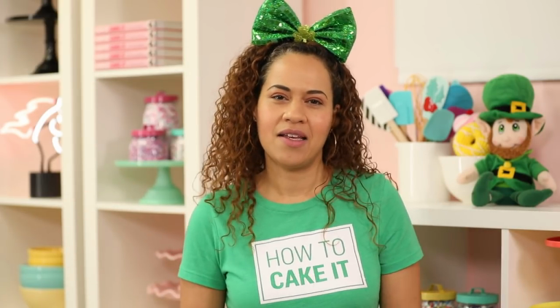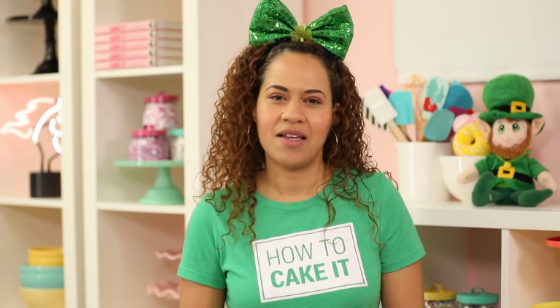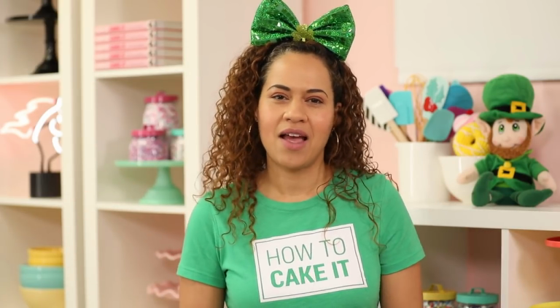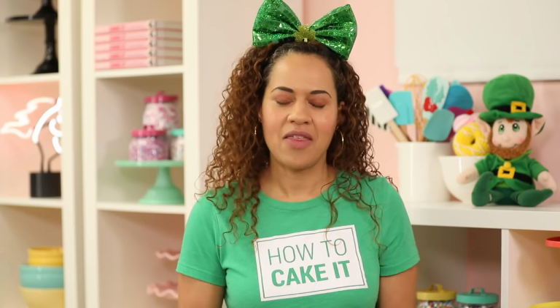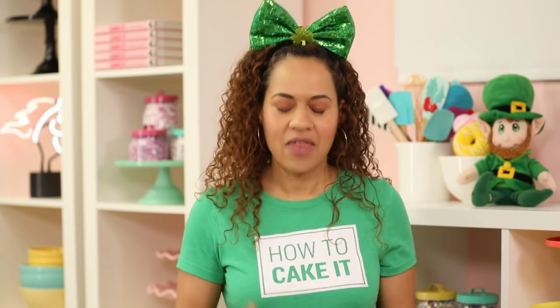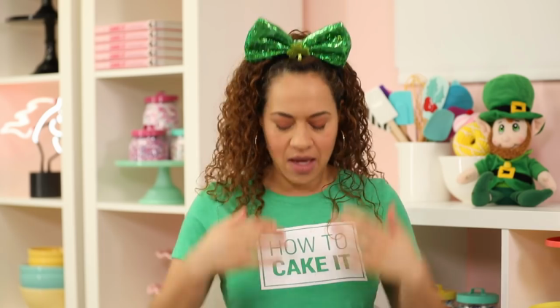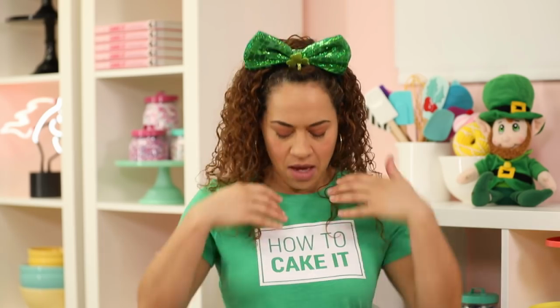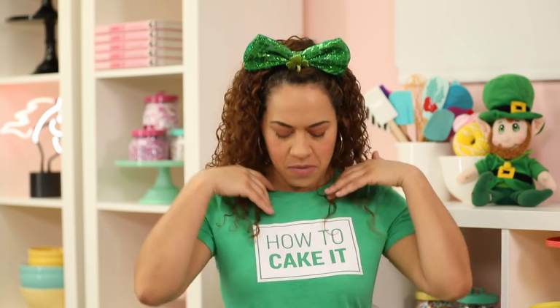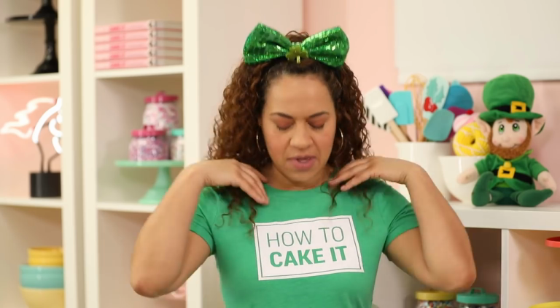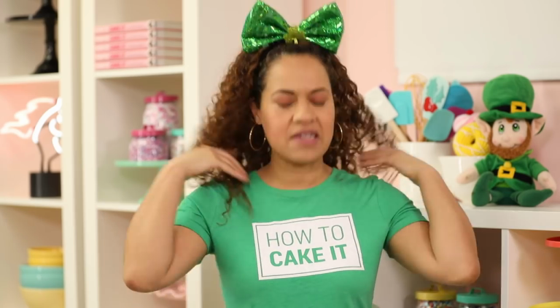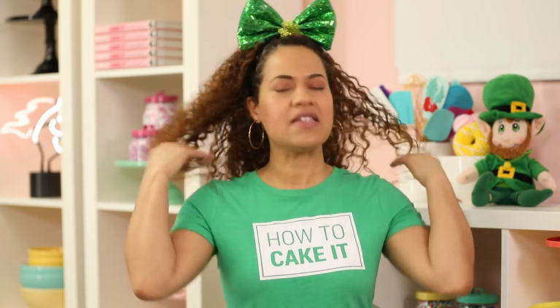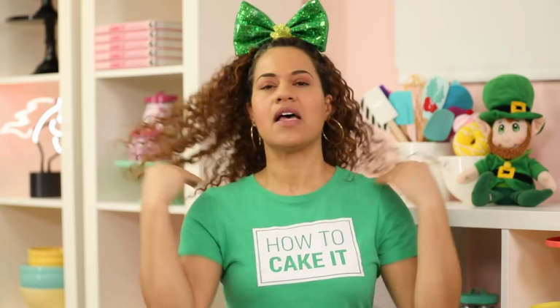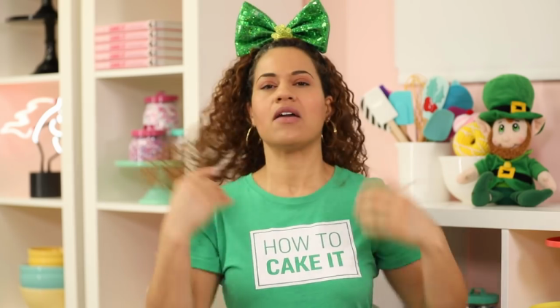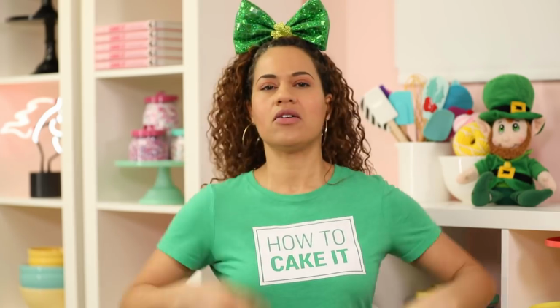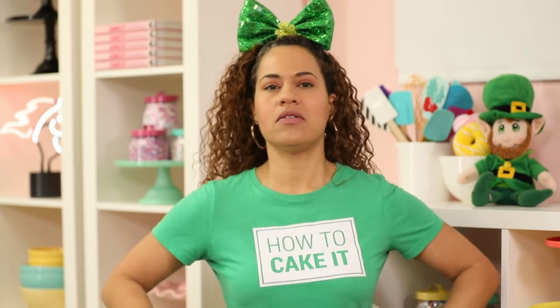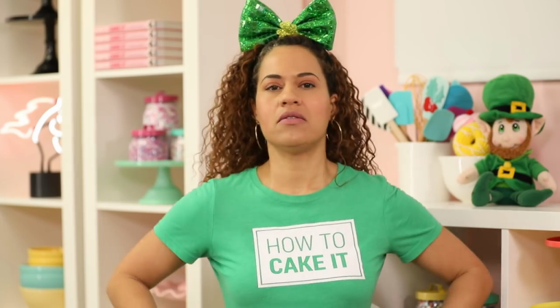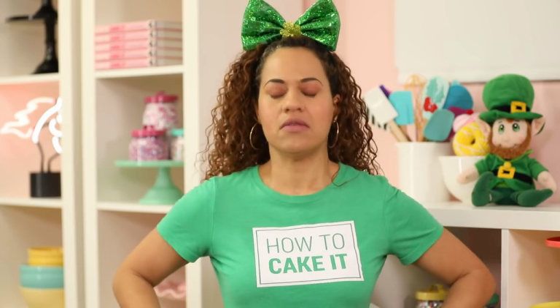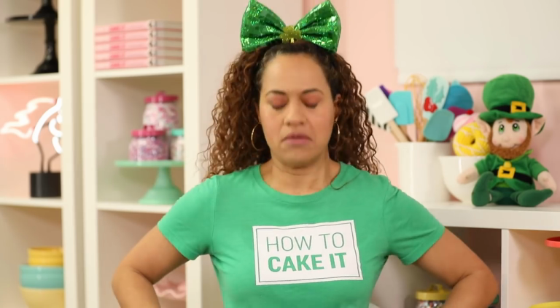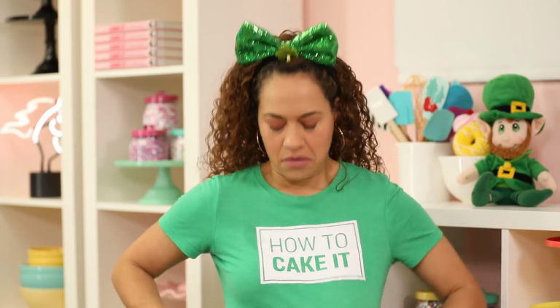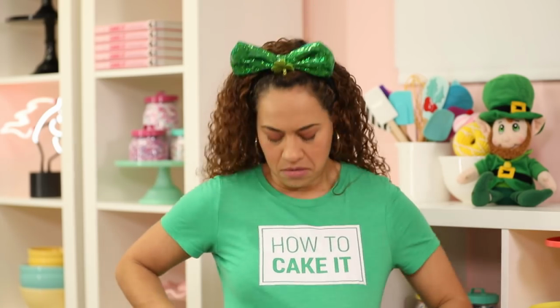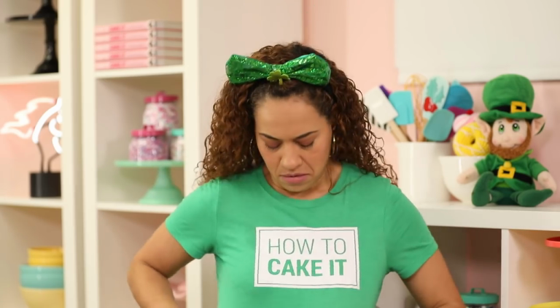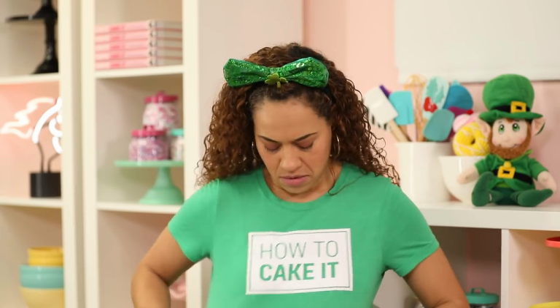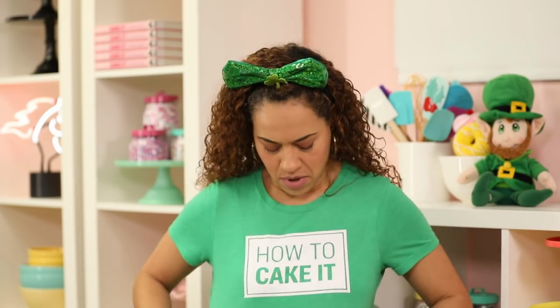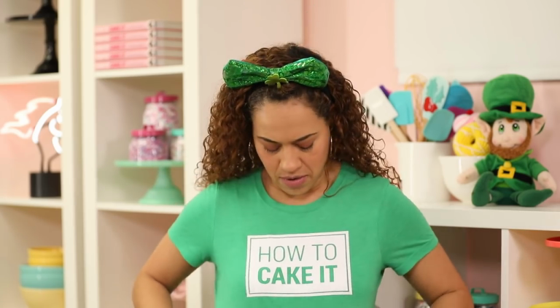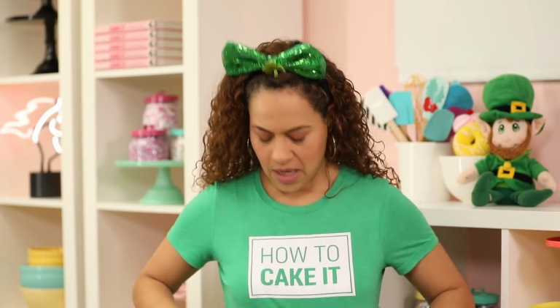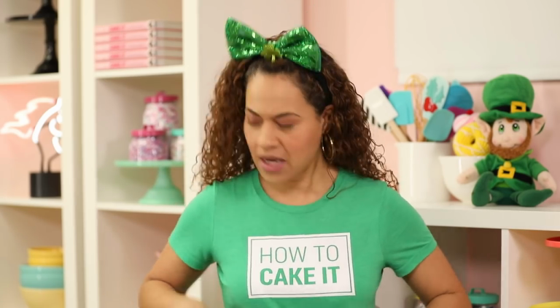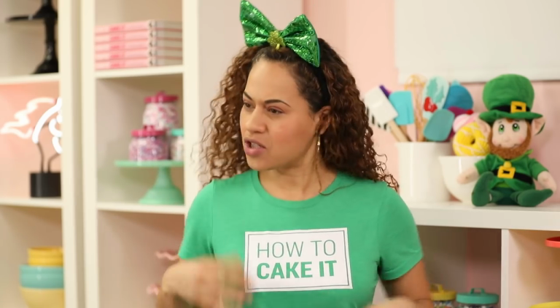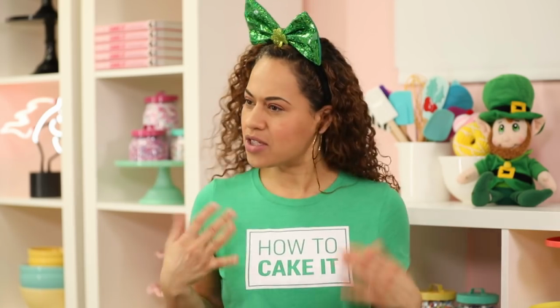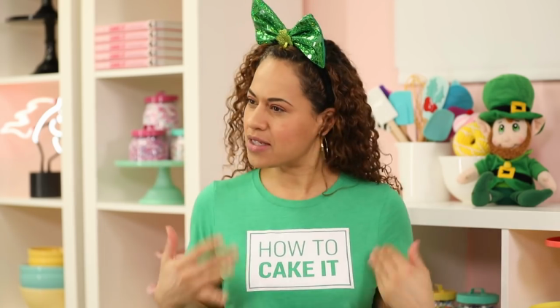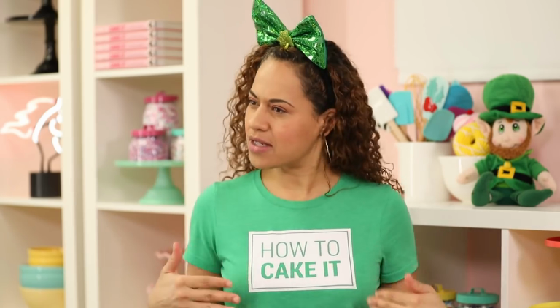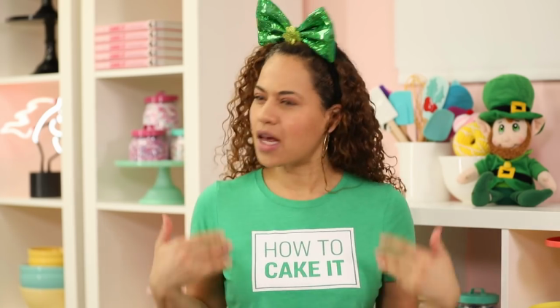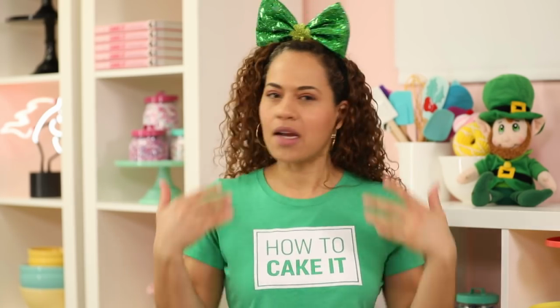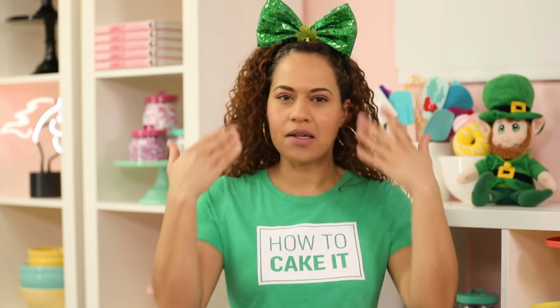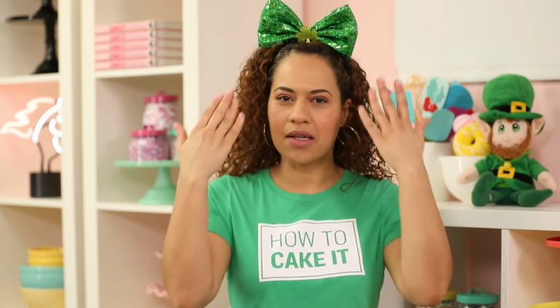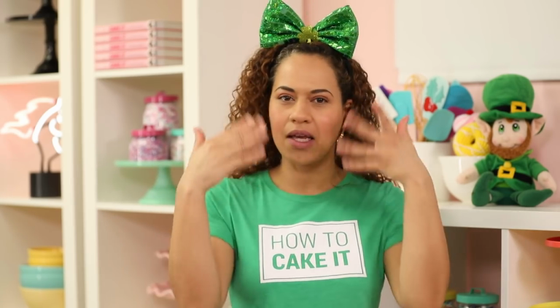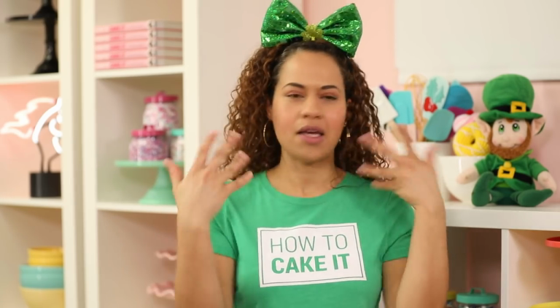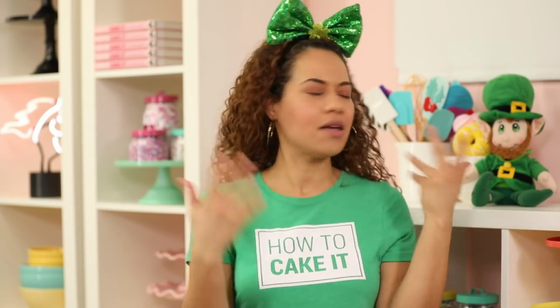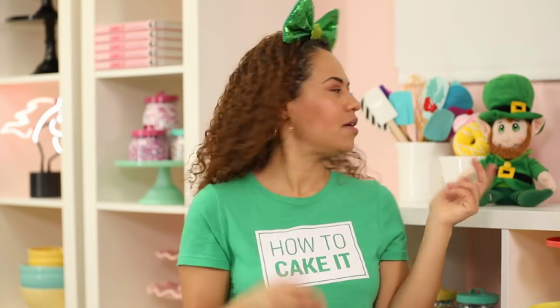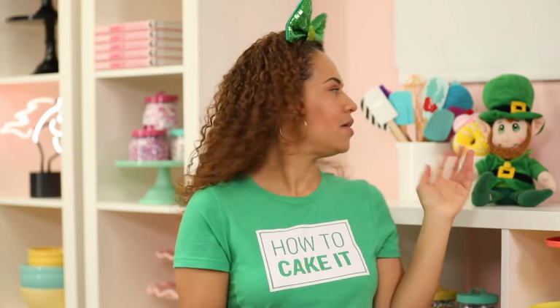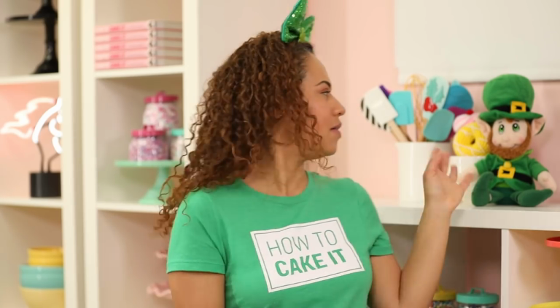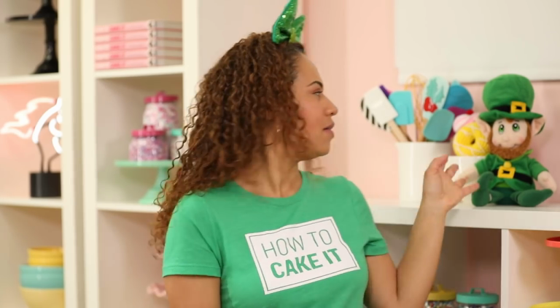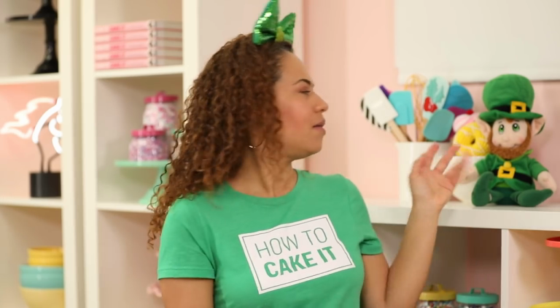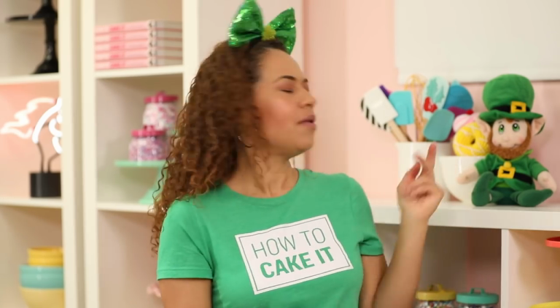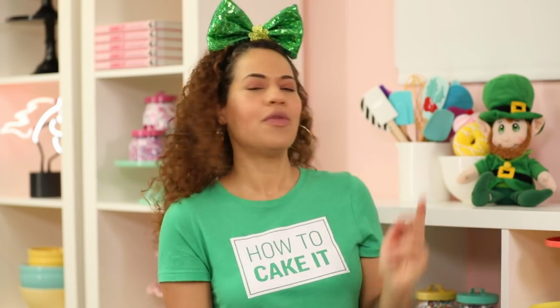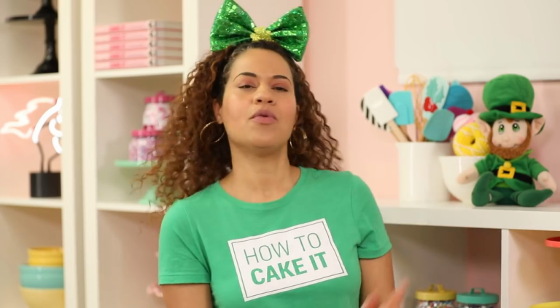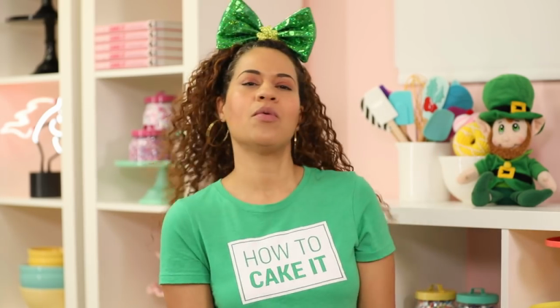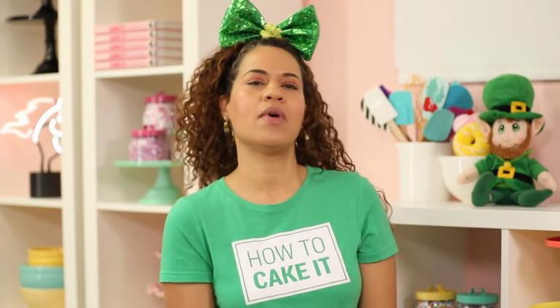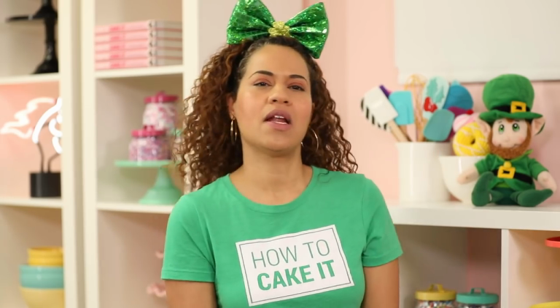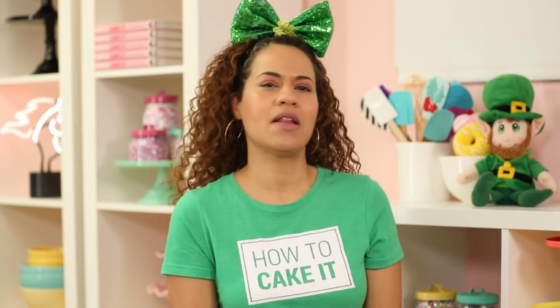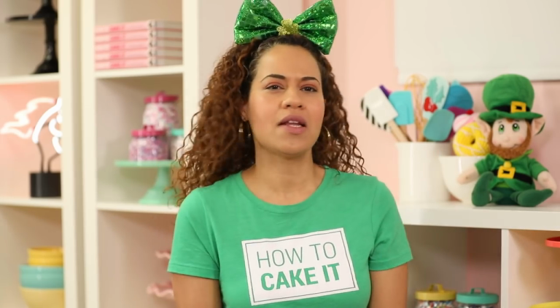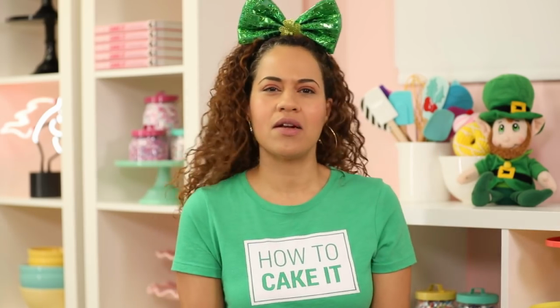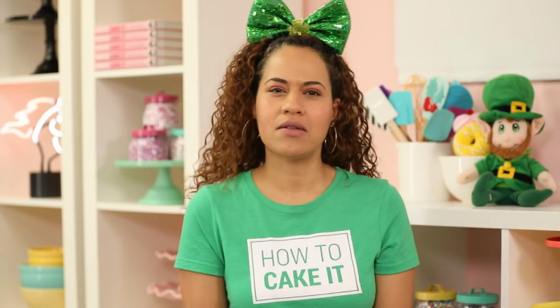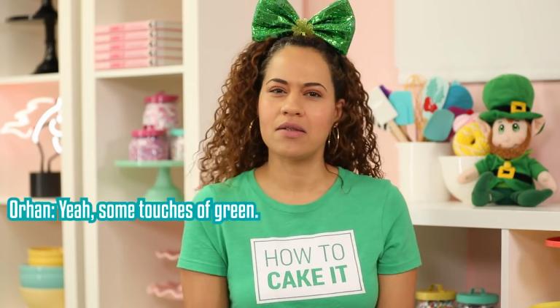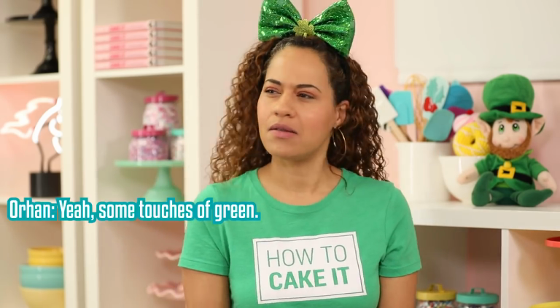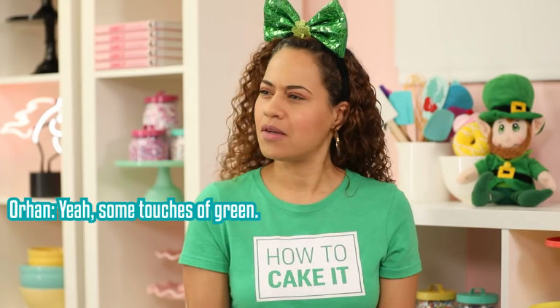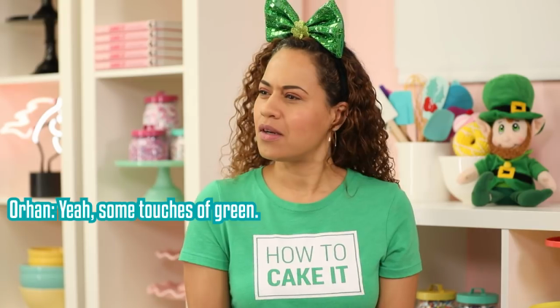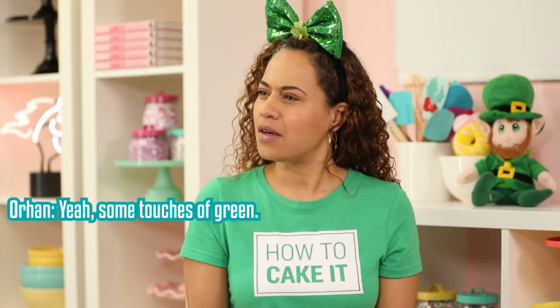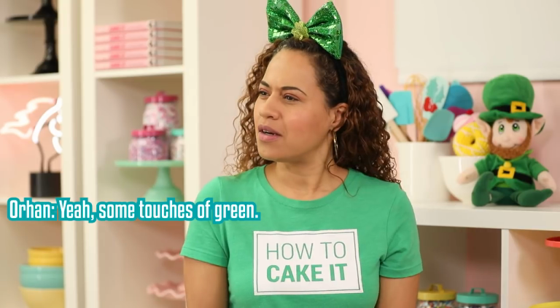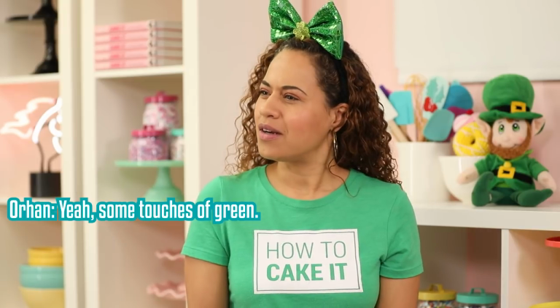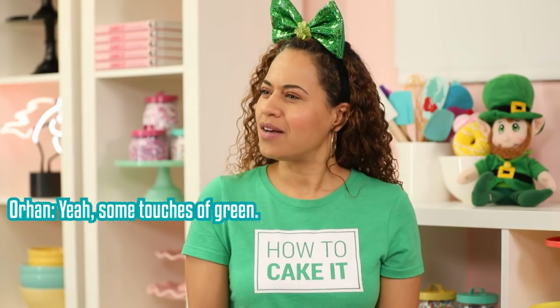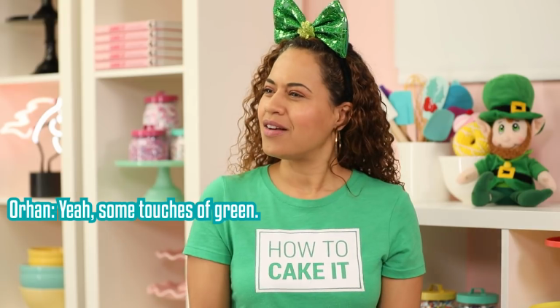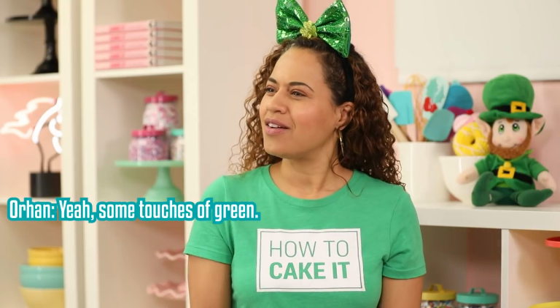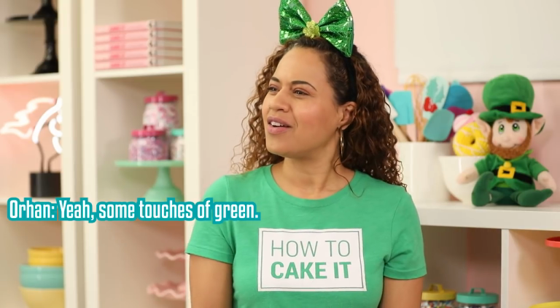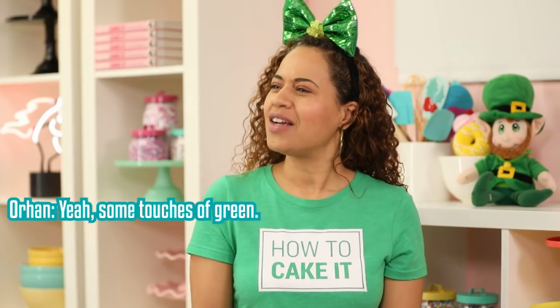I think I was subtle. I think I just subtly threw in a little... some touches of green.